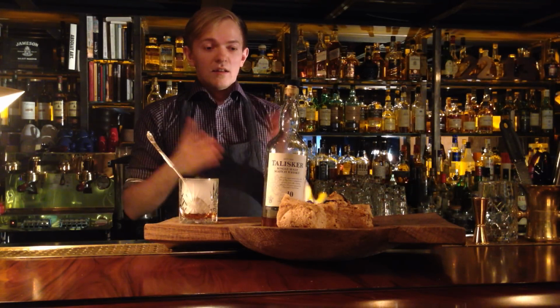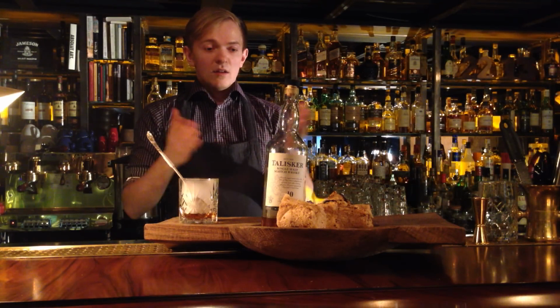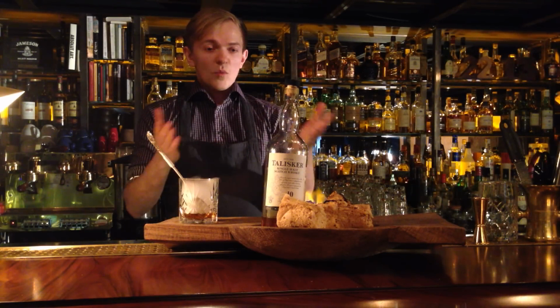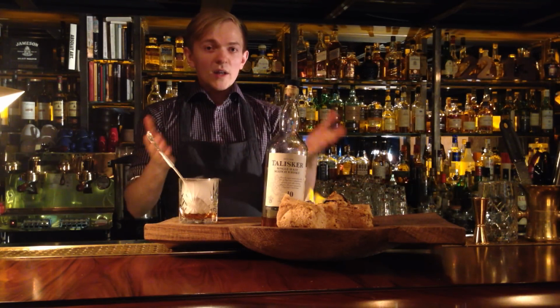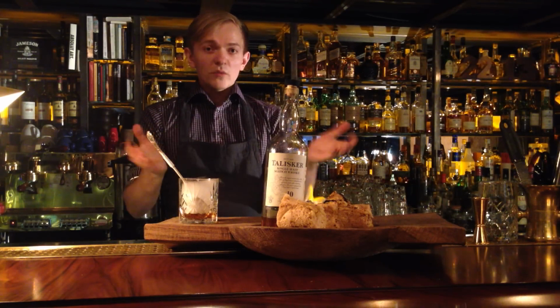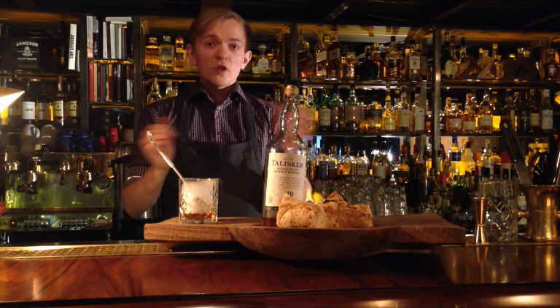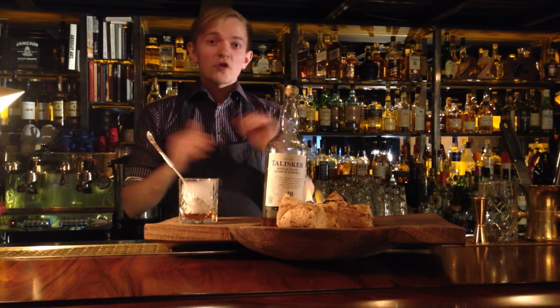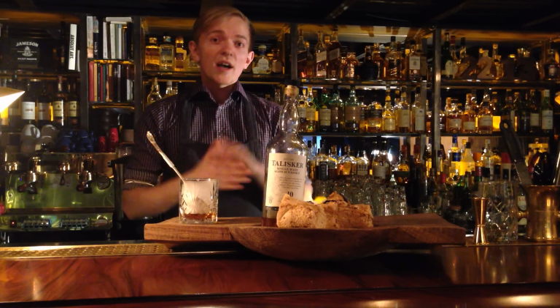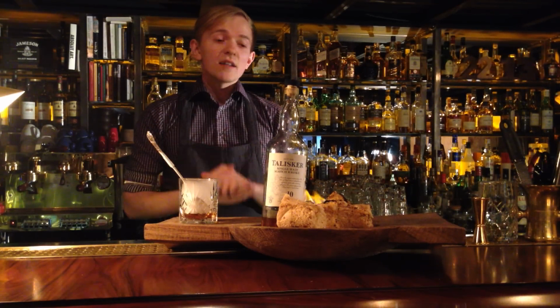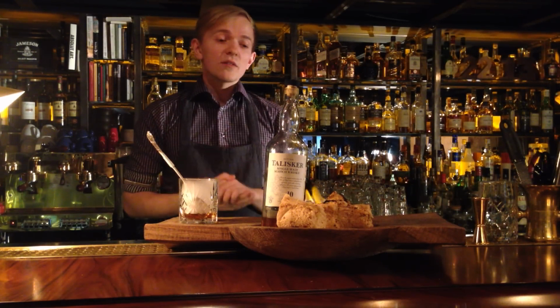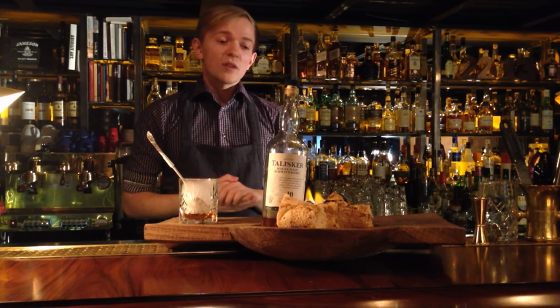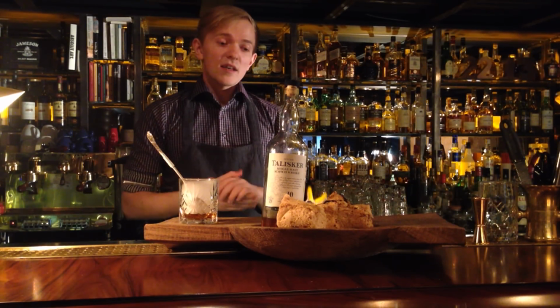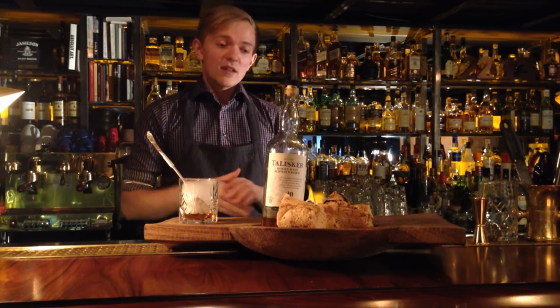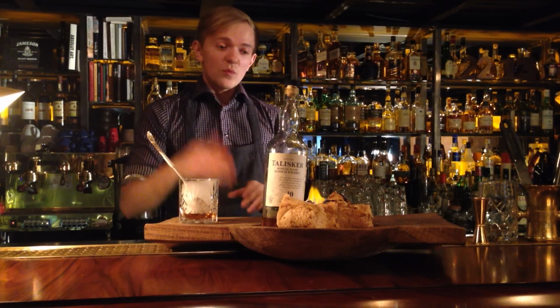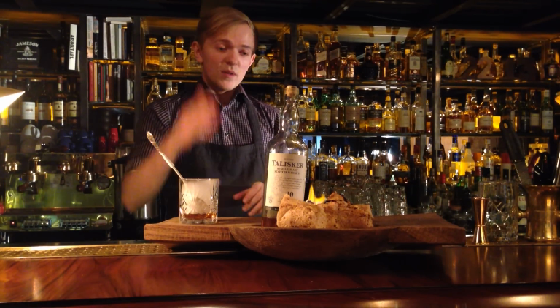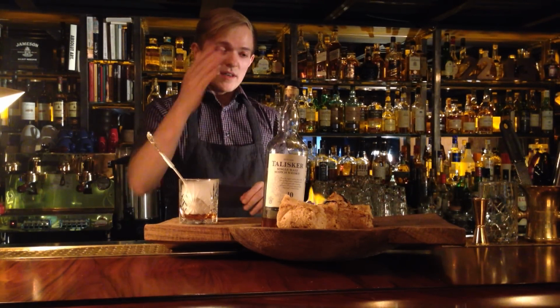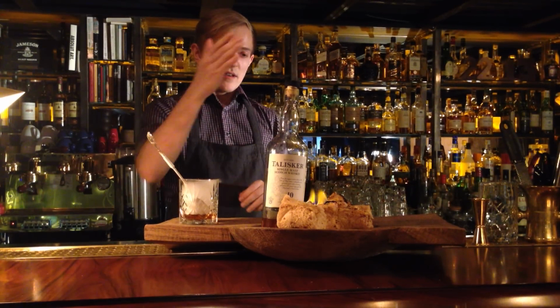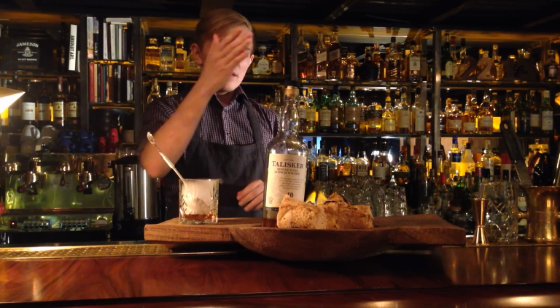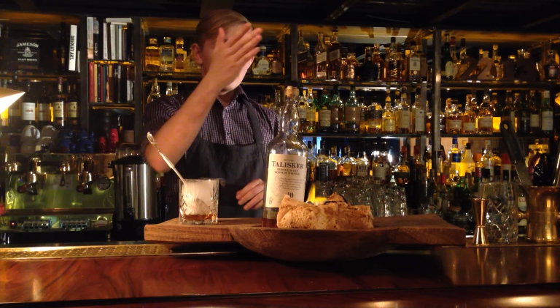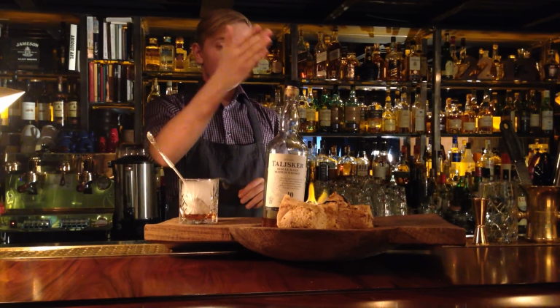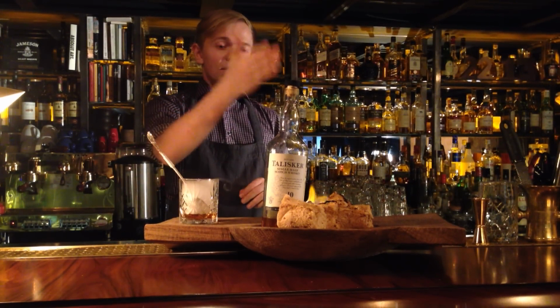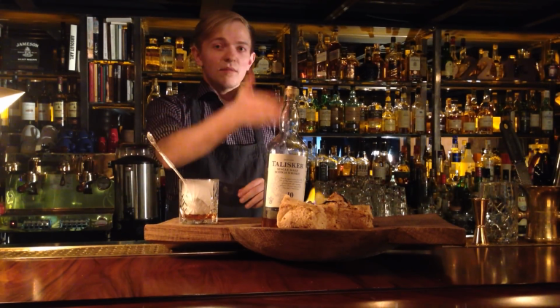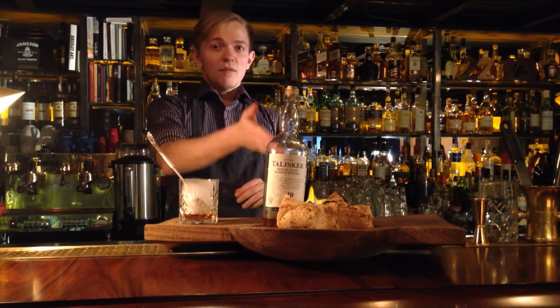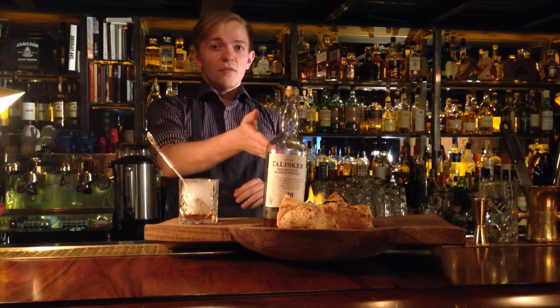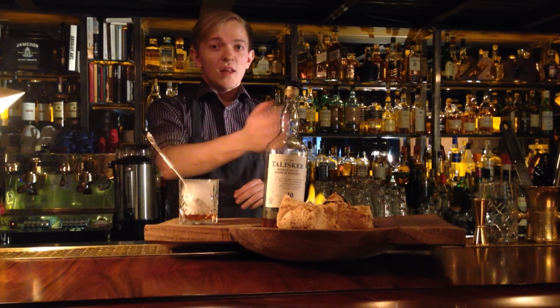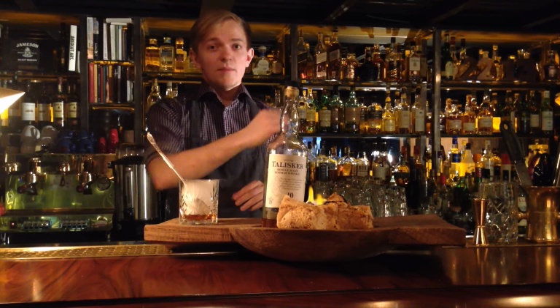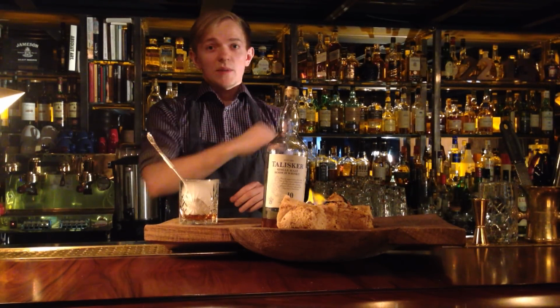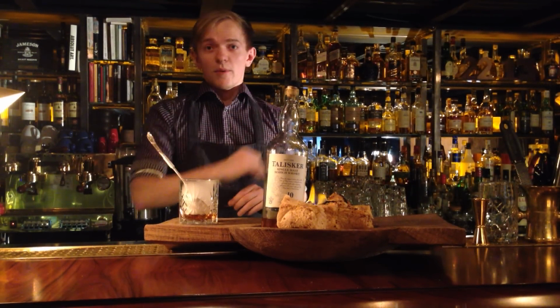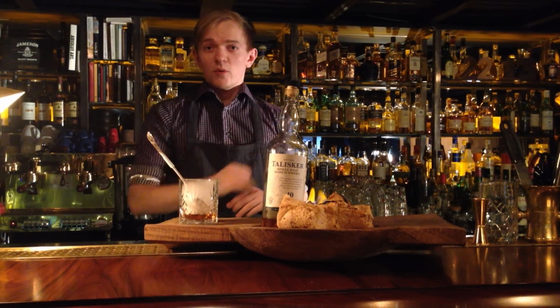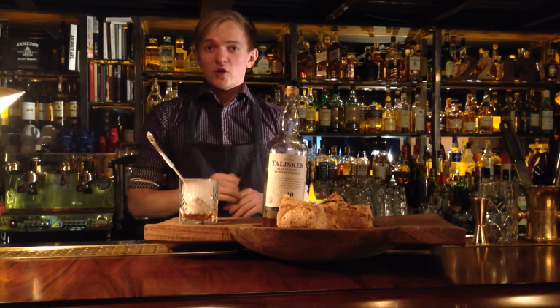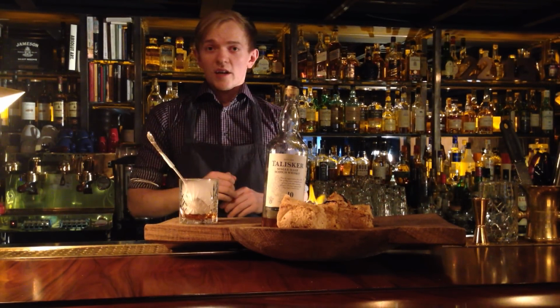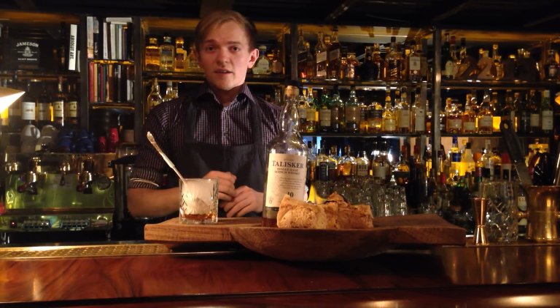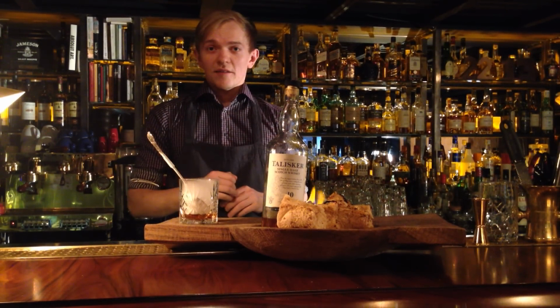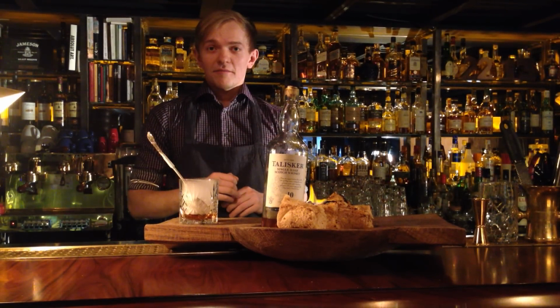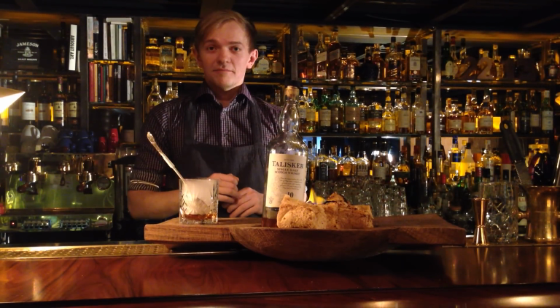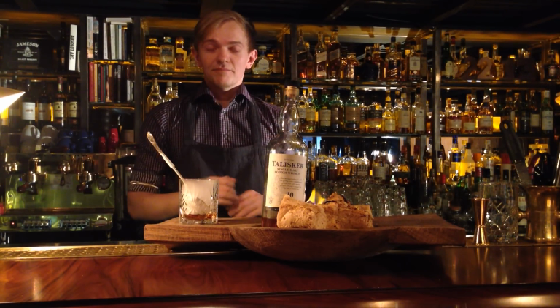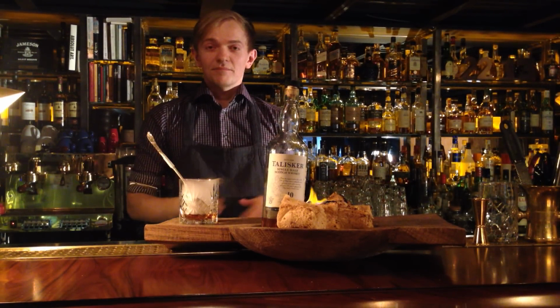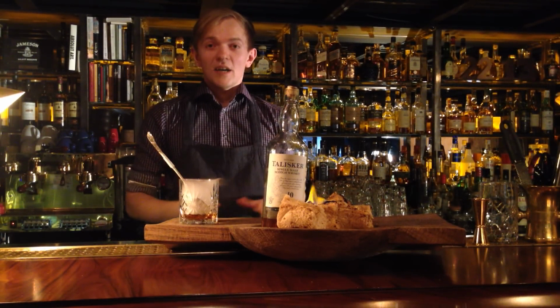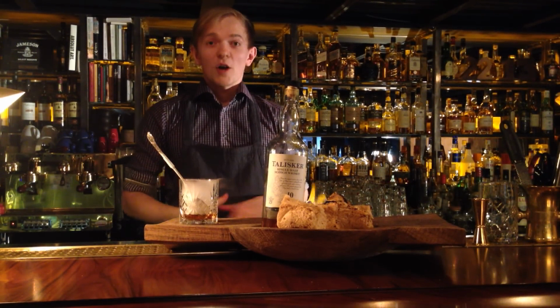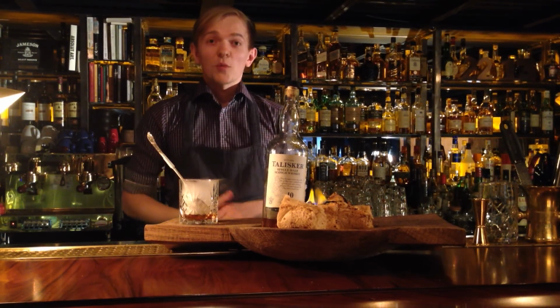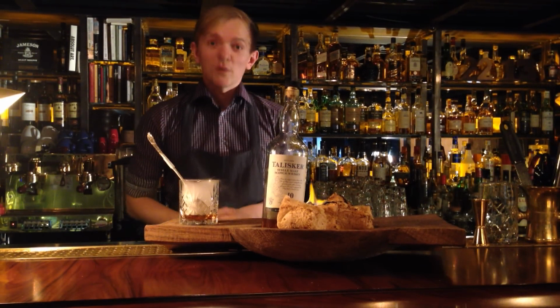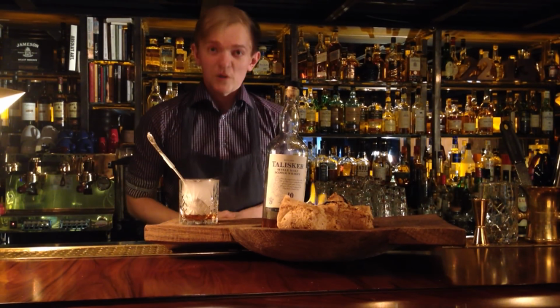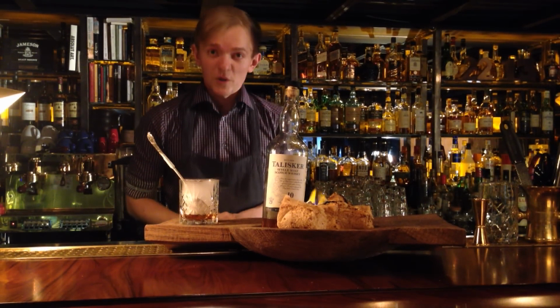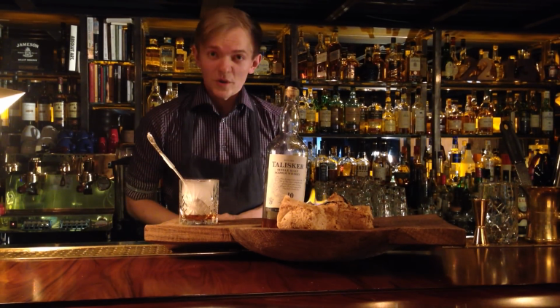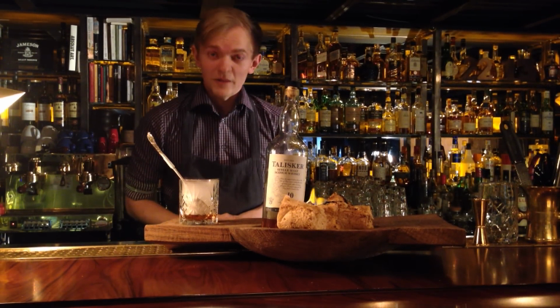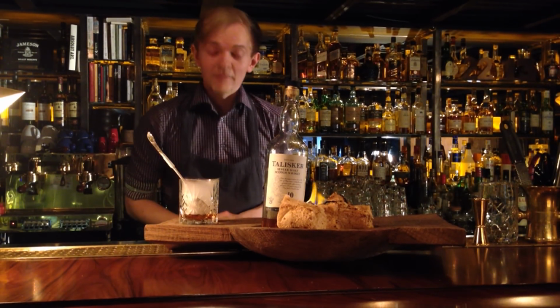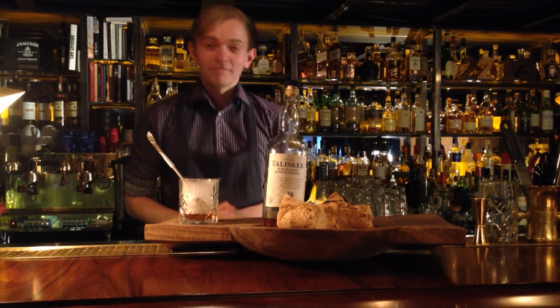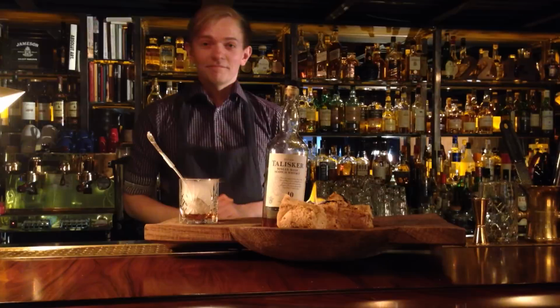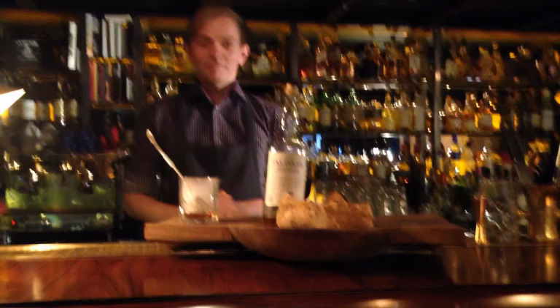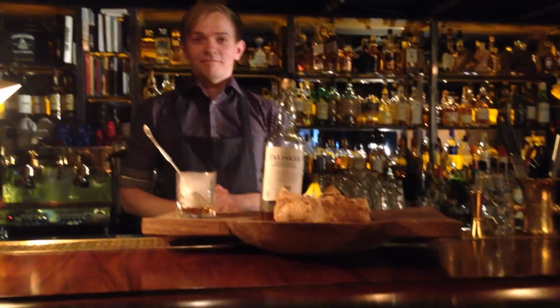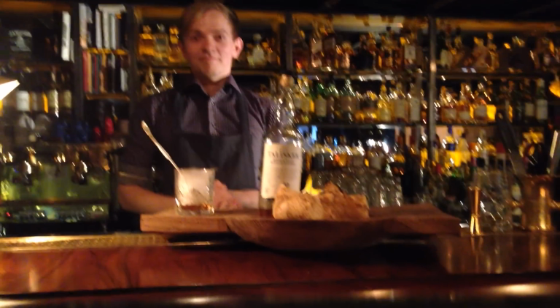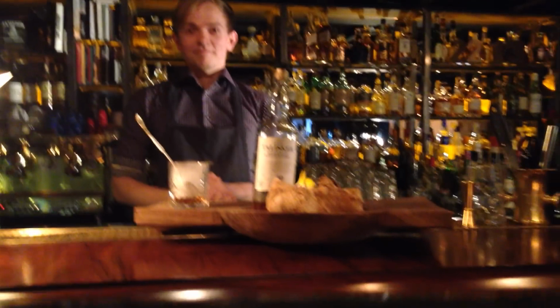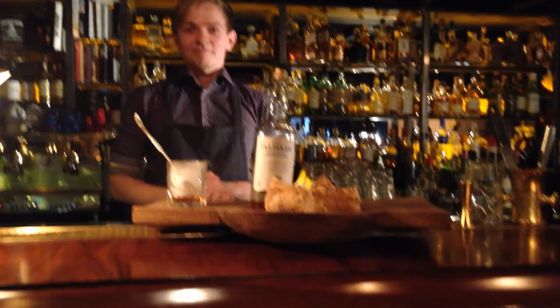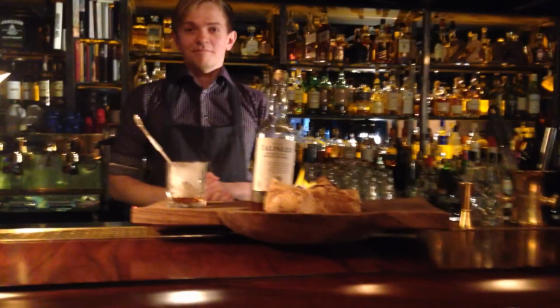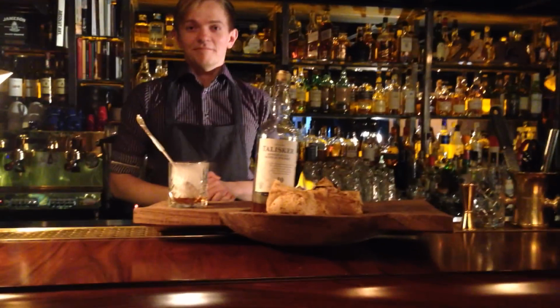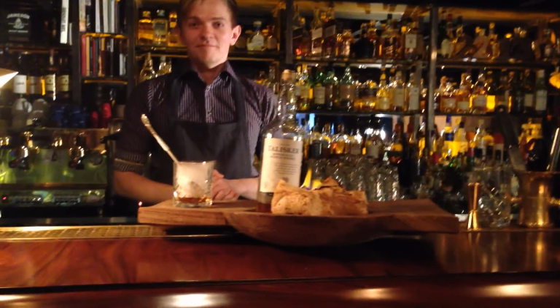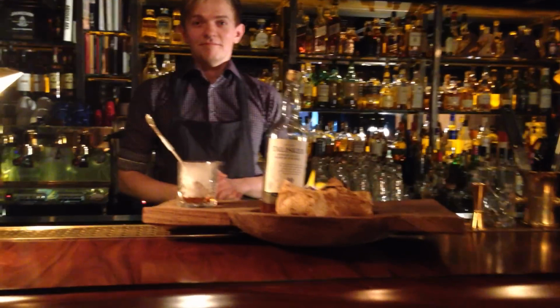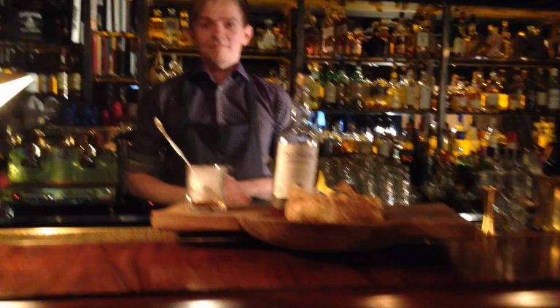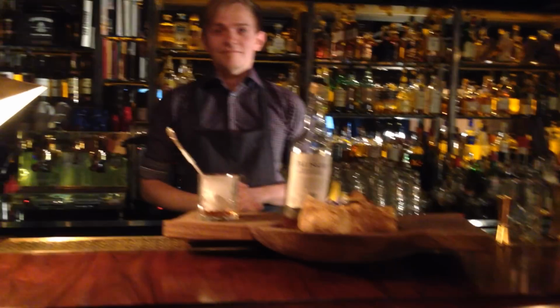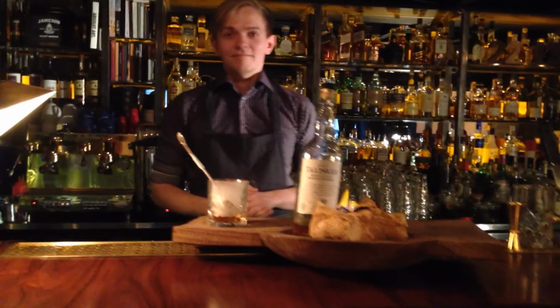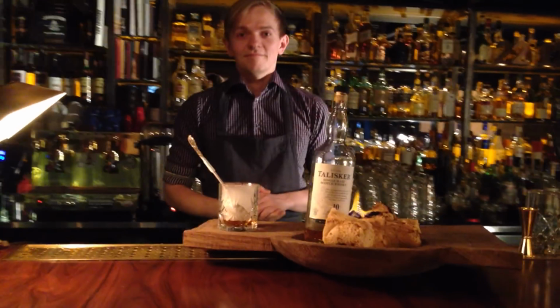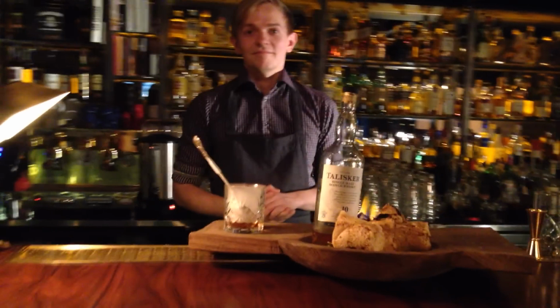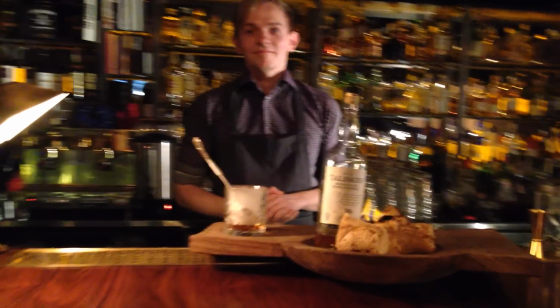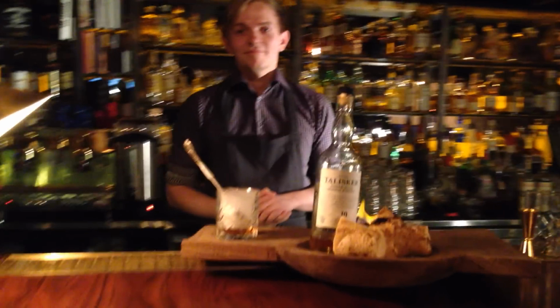Why don't you try it together with a flame sponge cake? I hope you enjoy it.